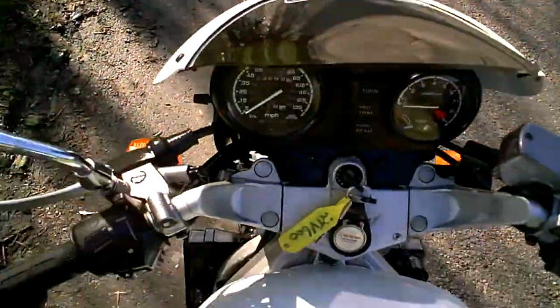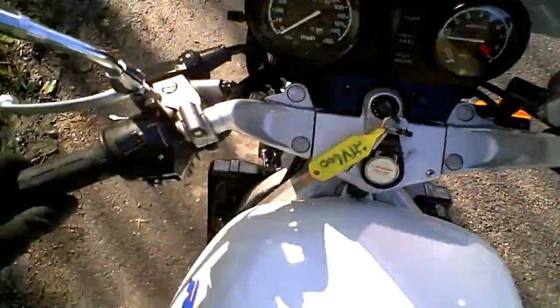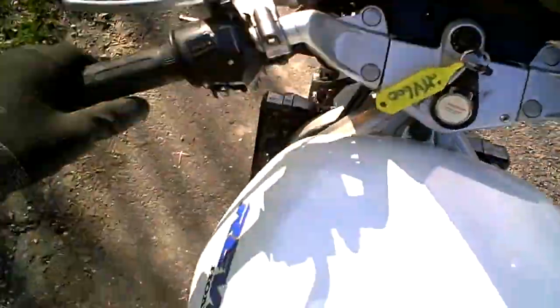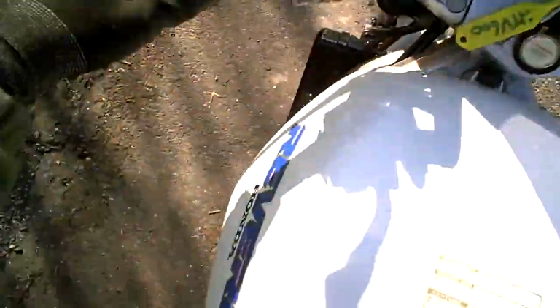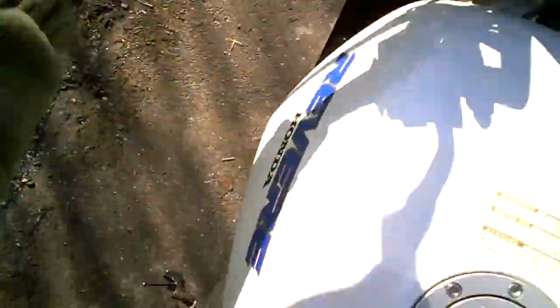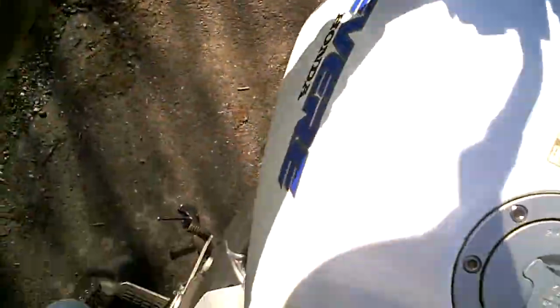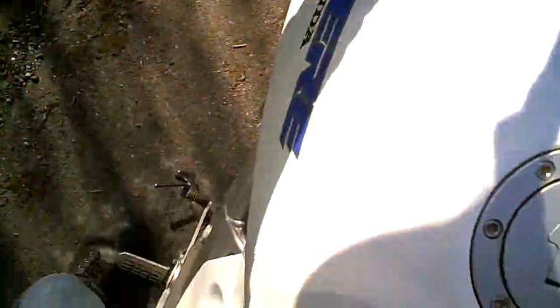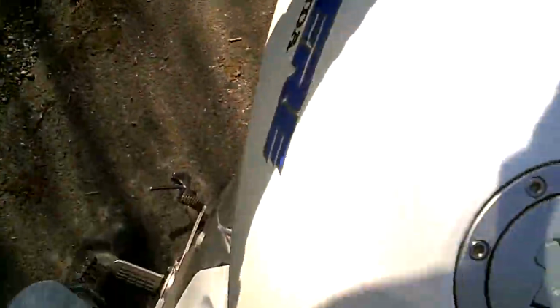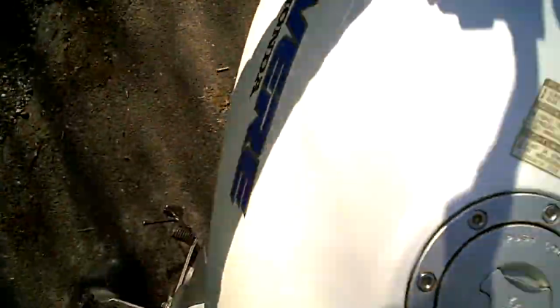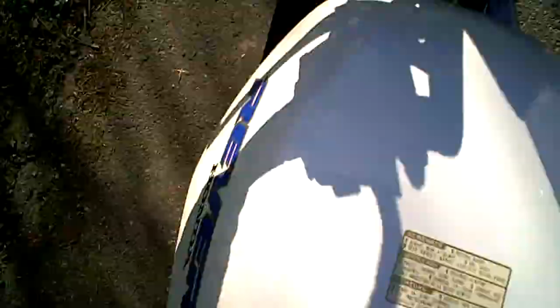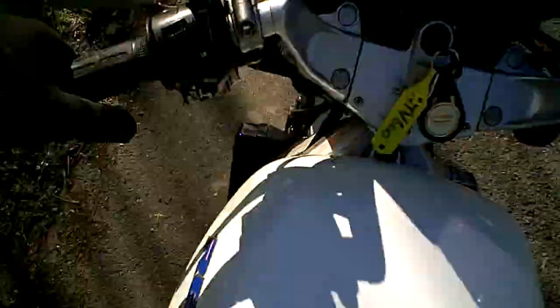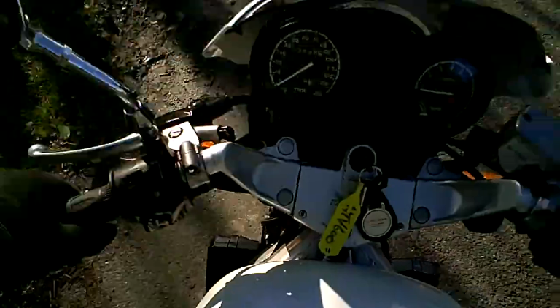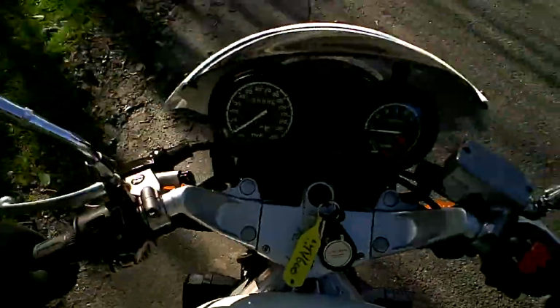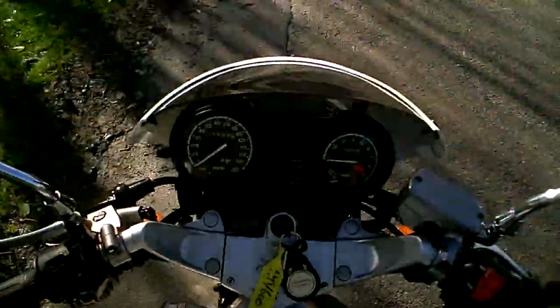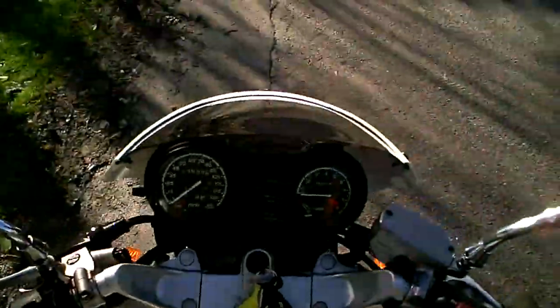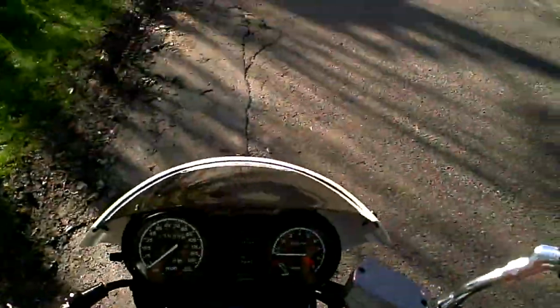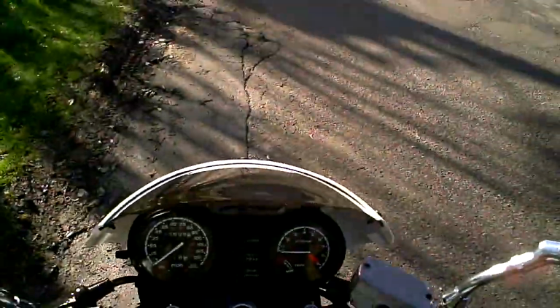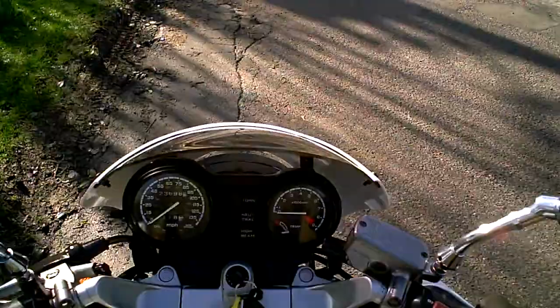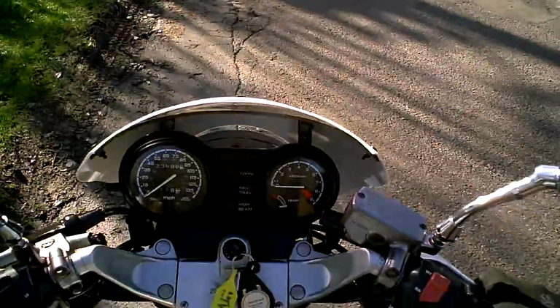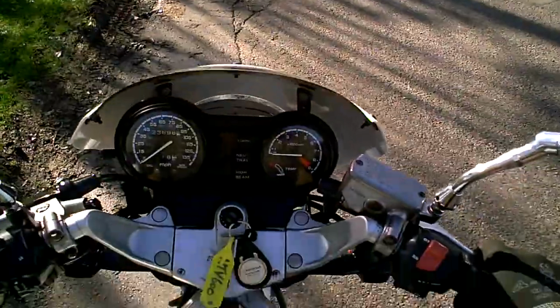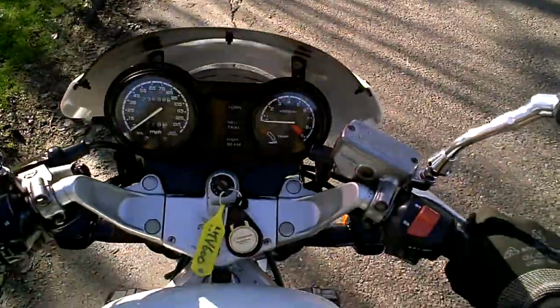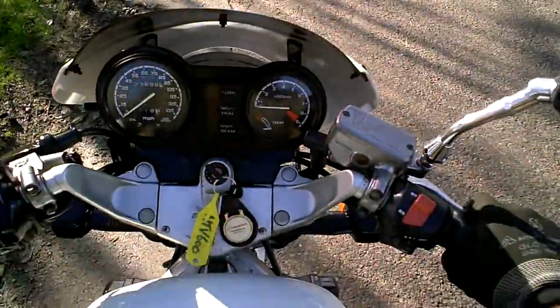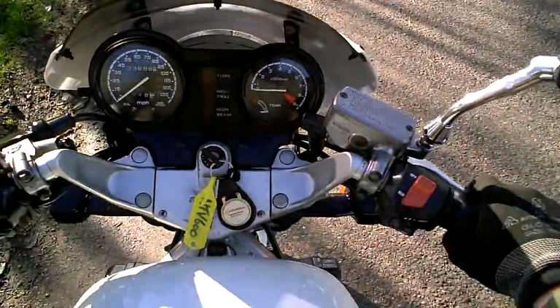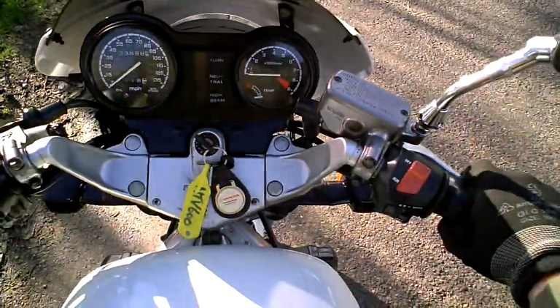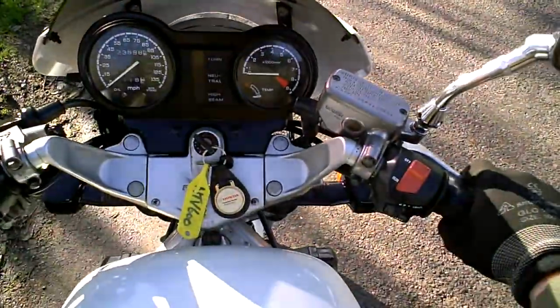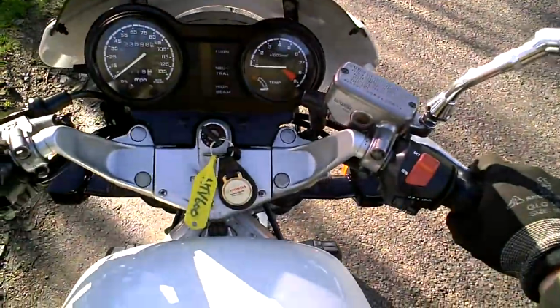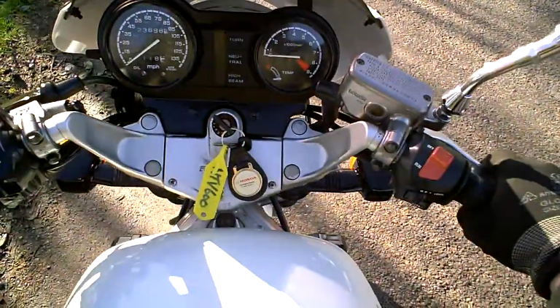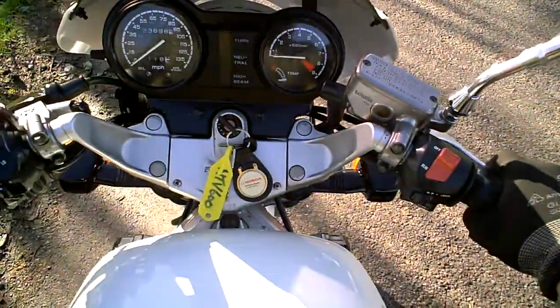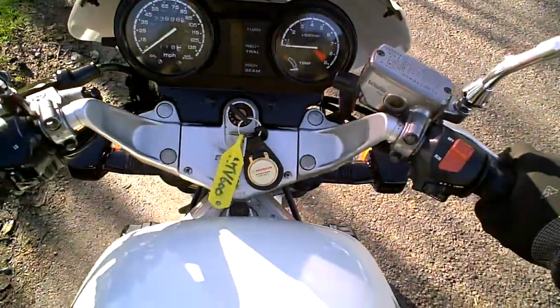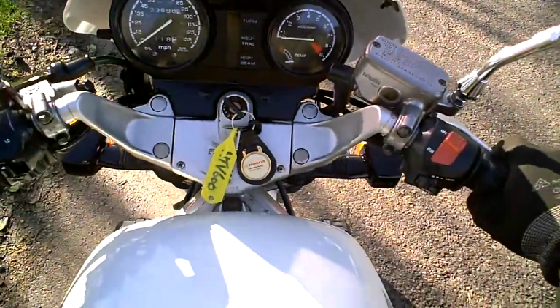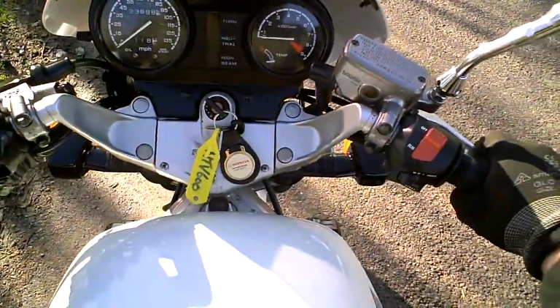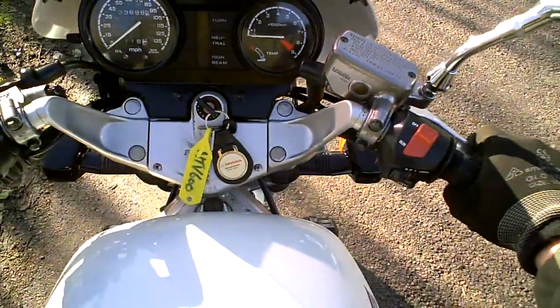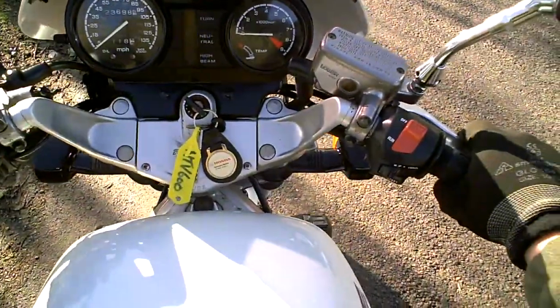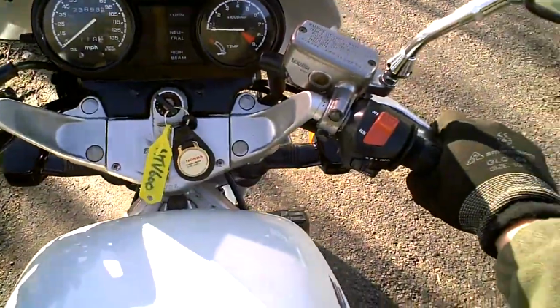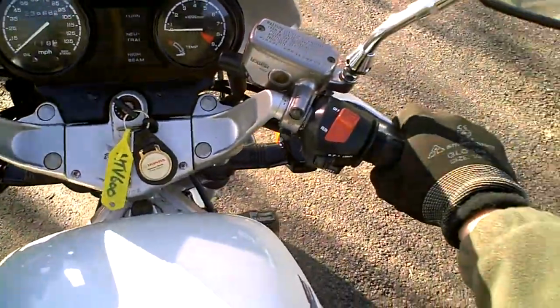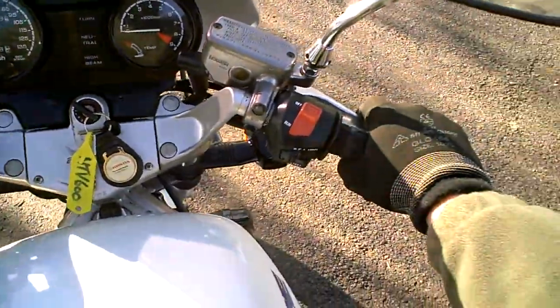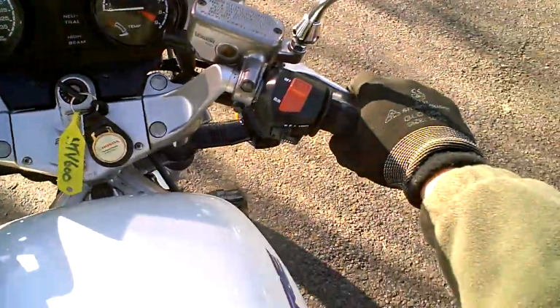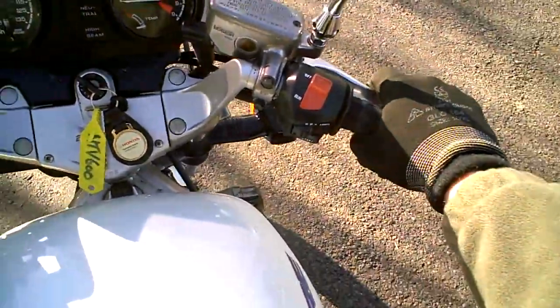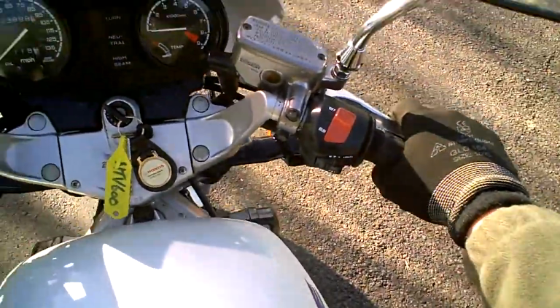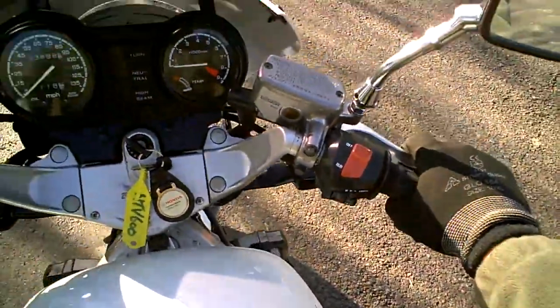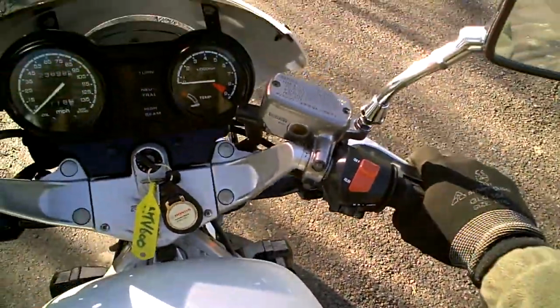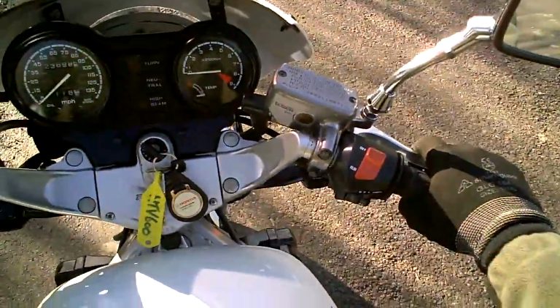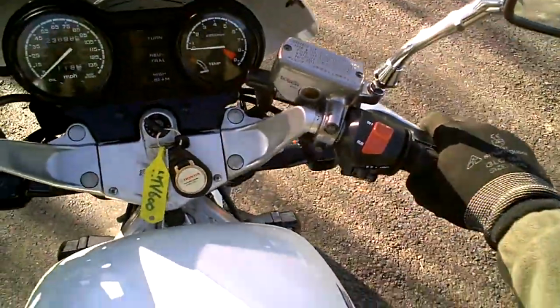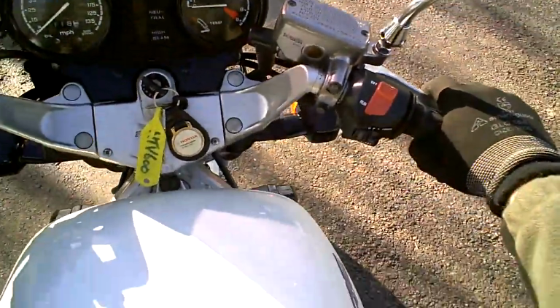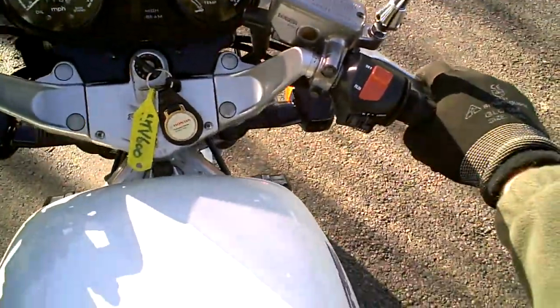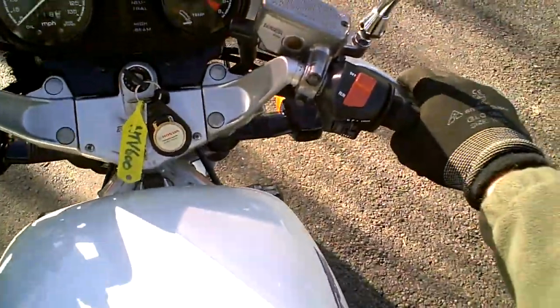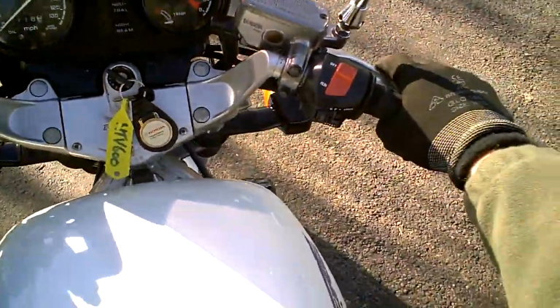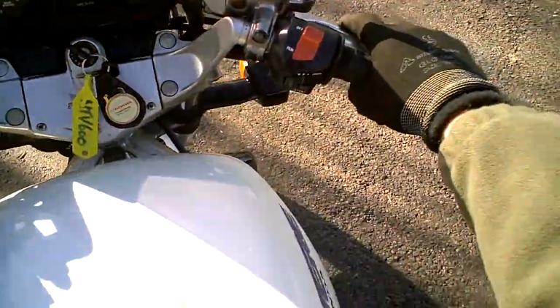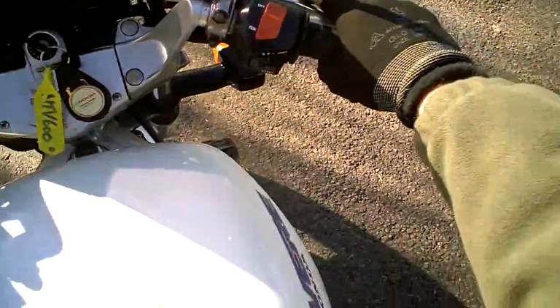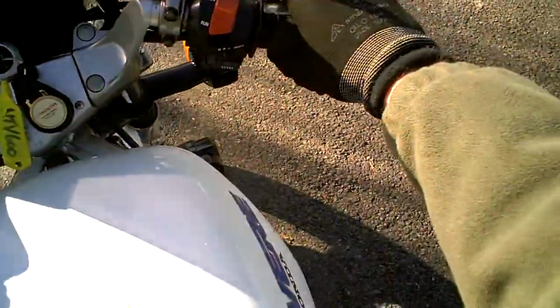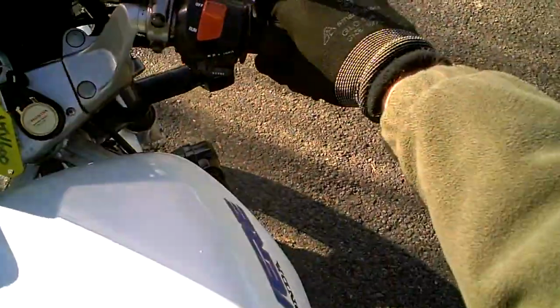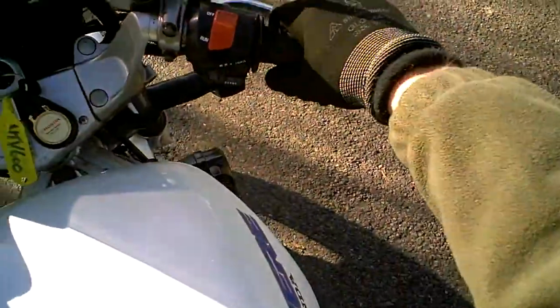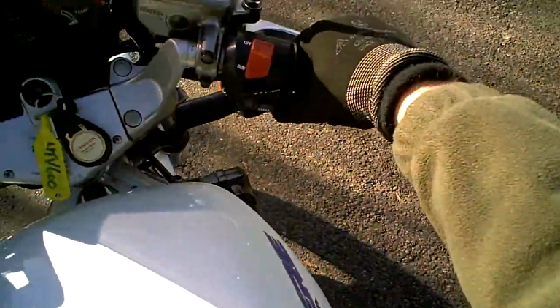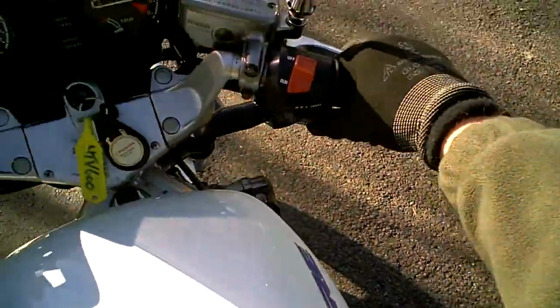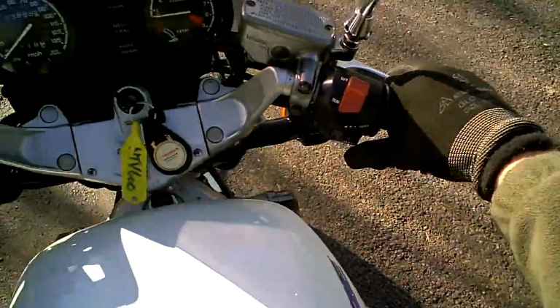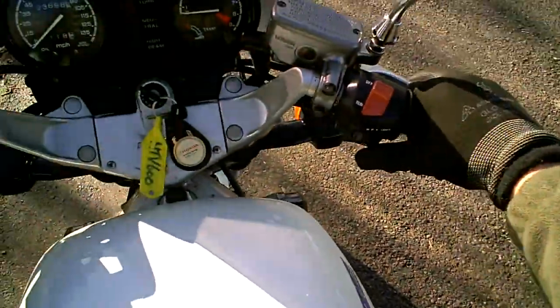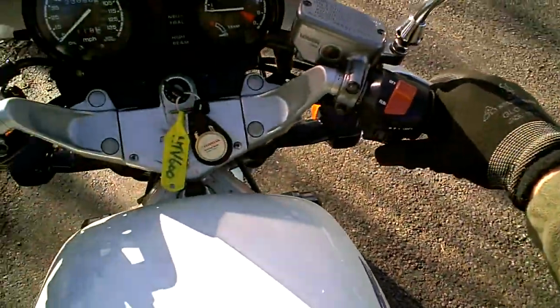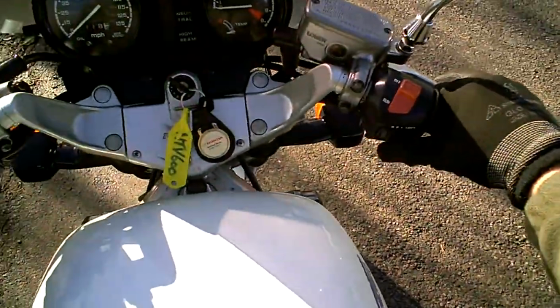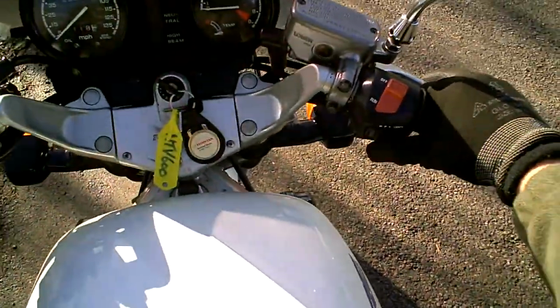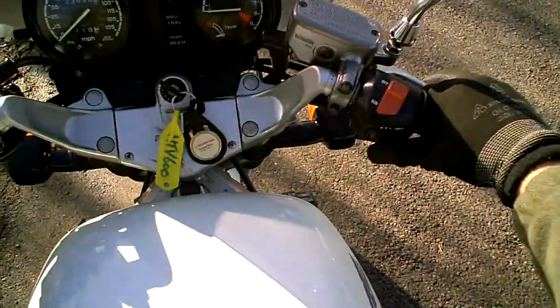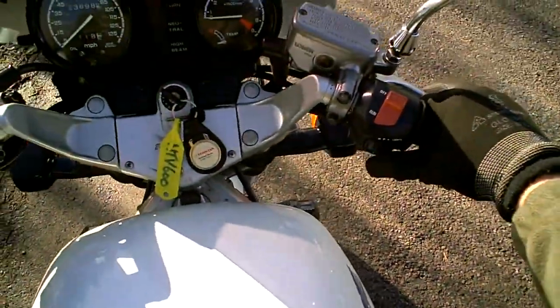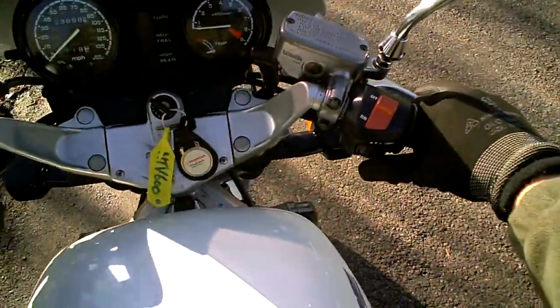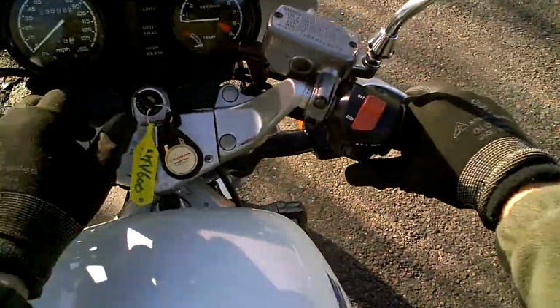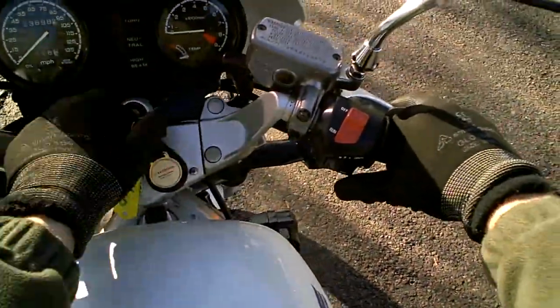The first thing you really notice with these bikes is how low the seat height is when you sit on it — it's quite low. So this is perfect if you didn't want a big bike.